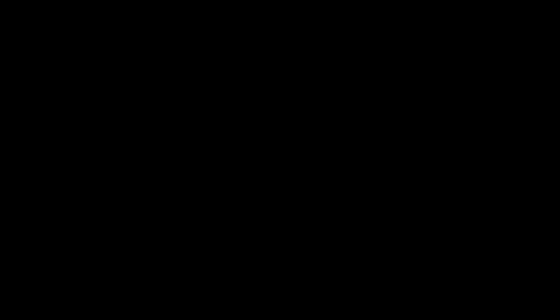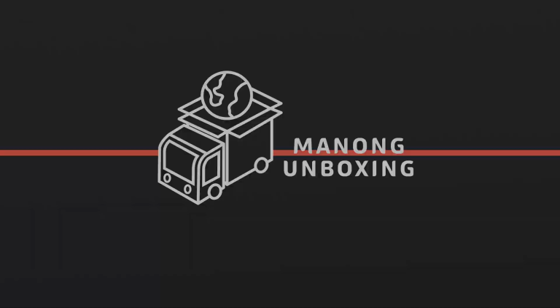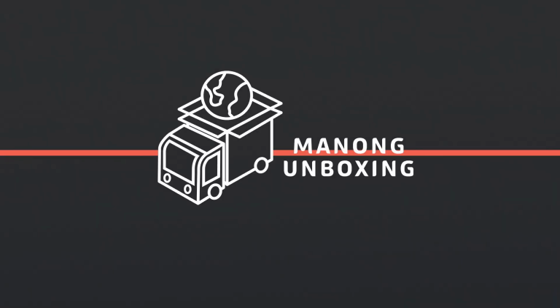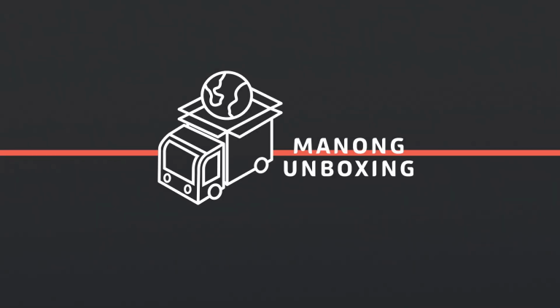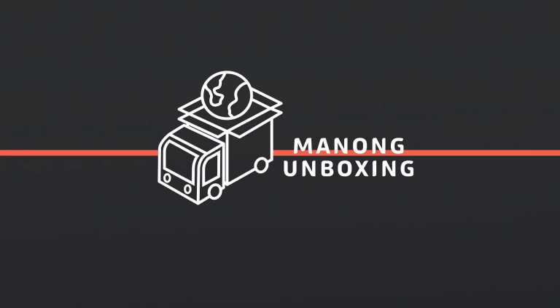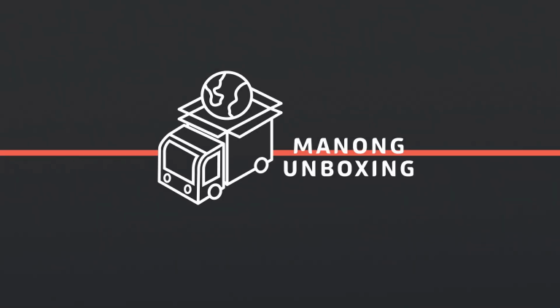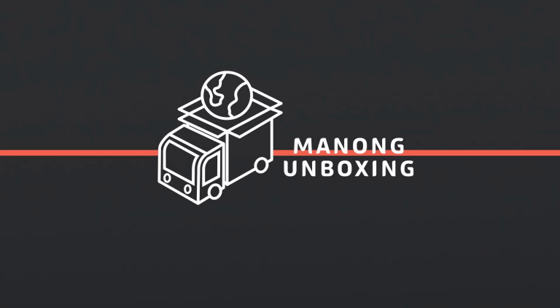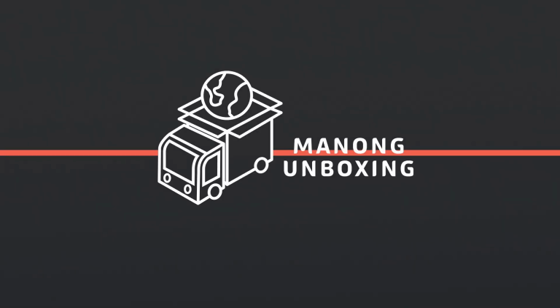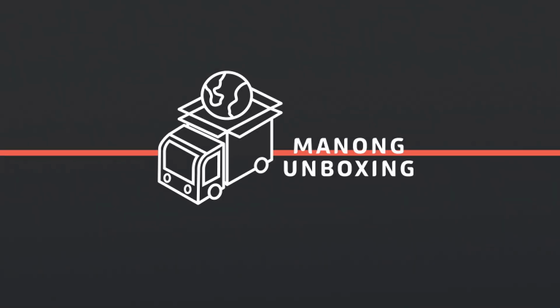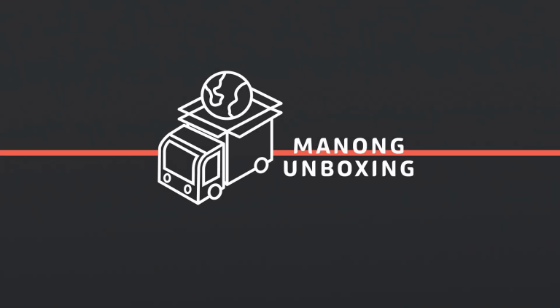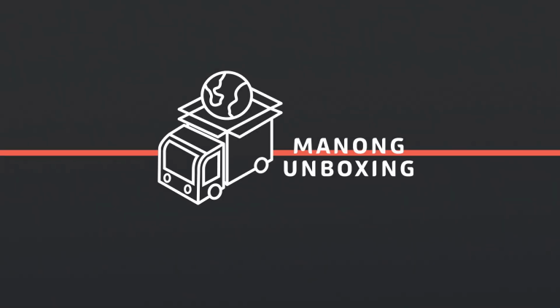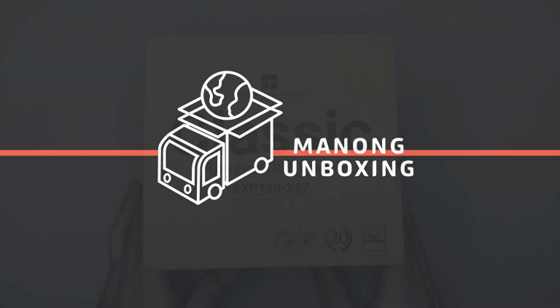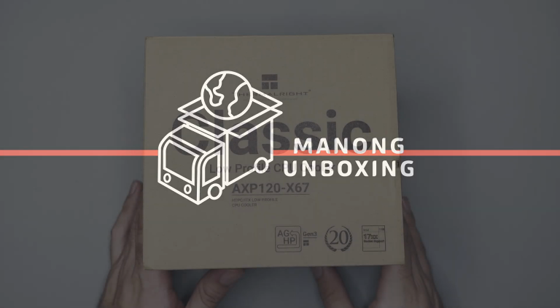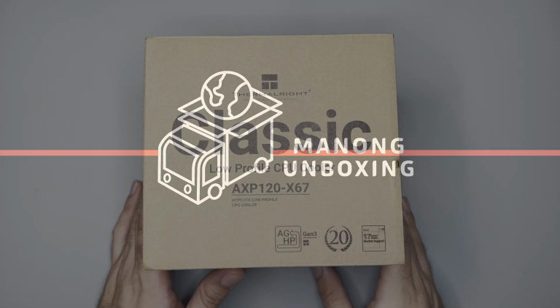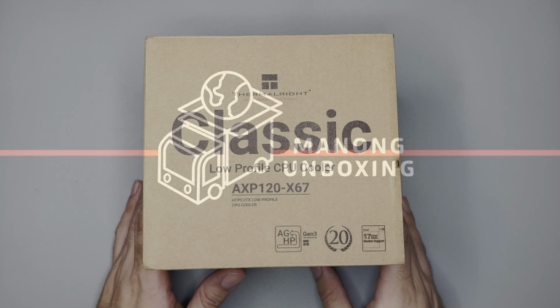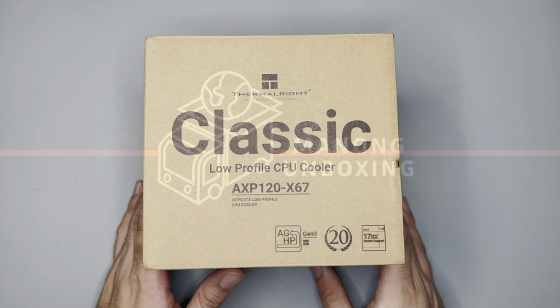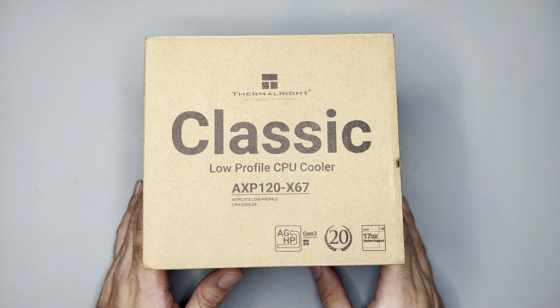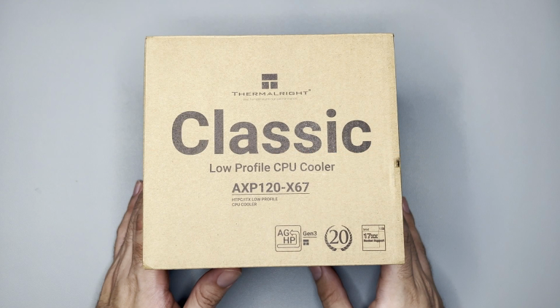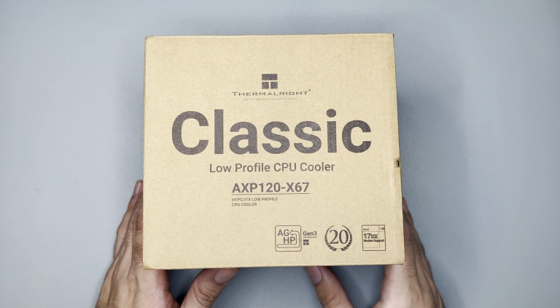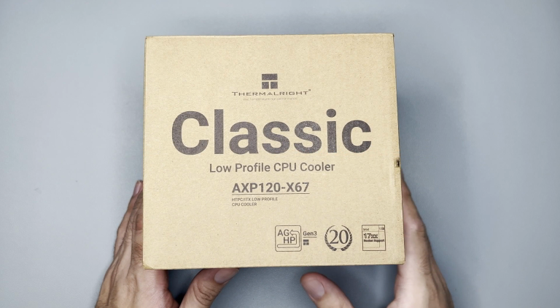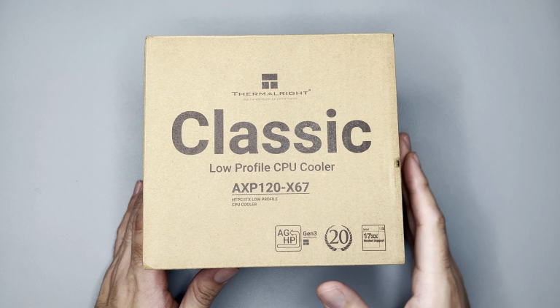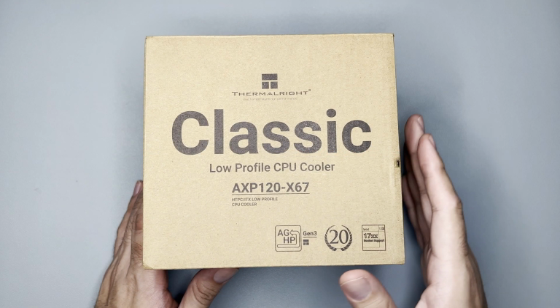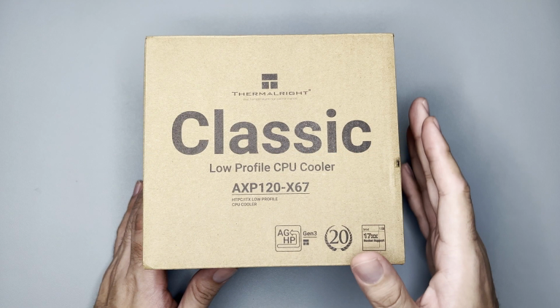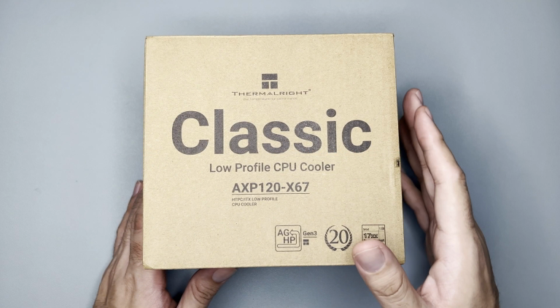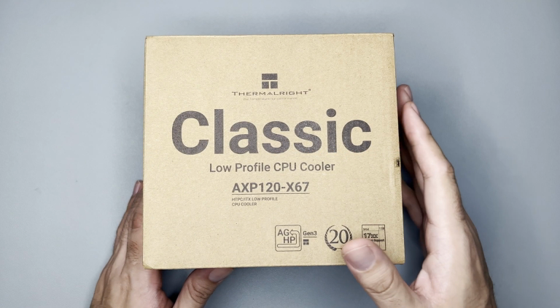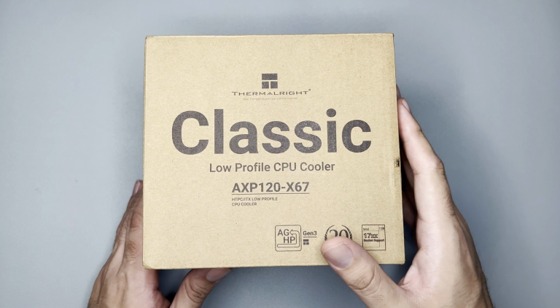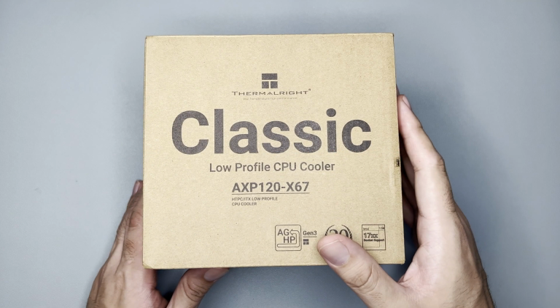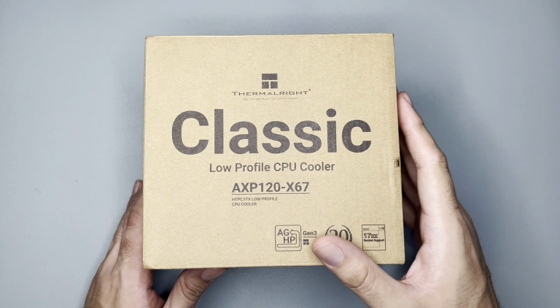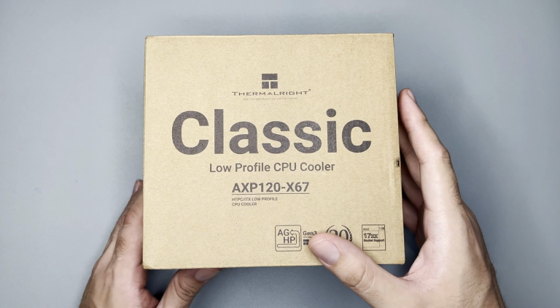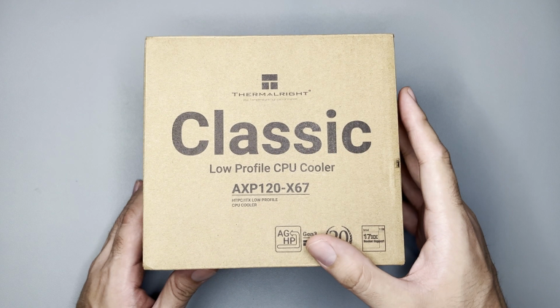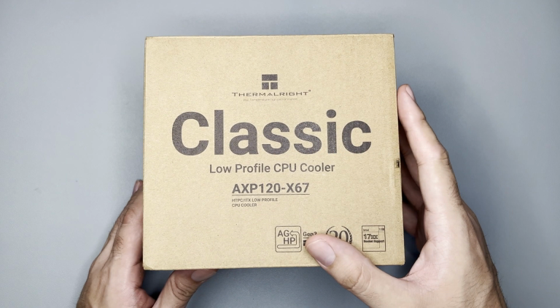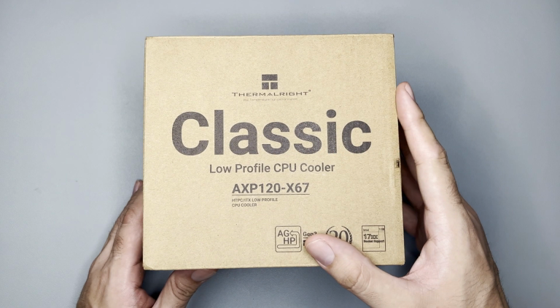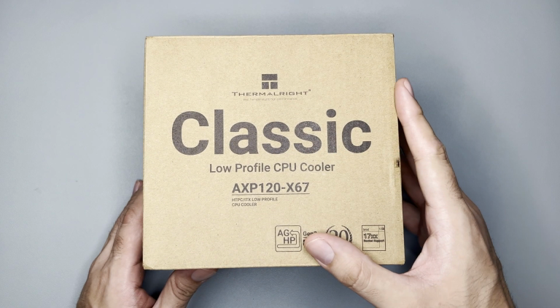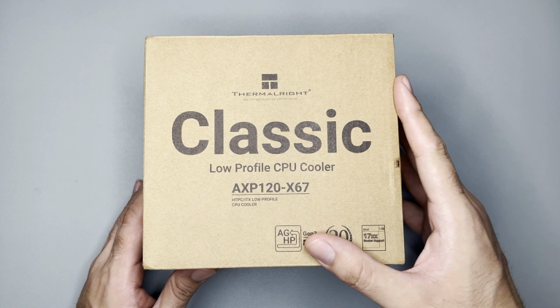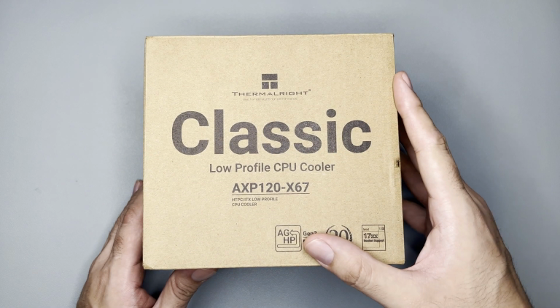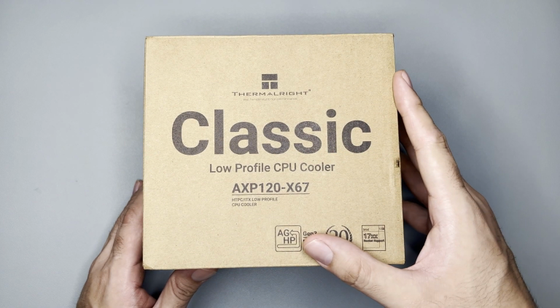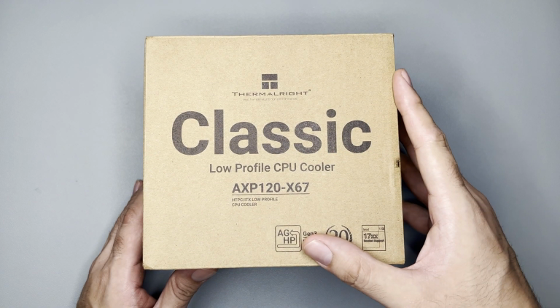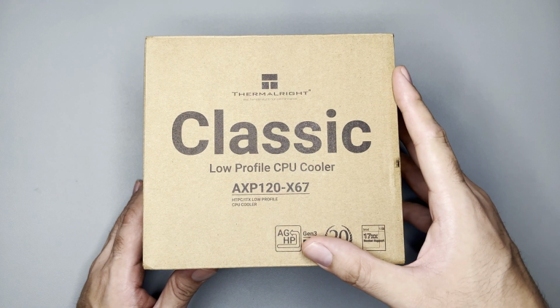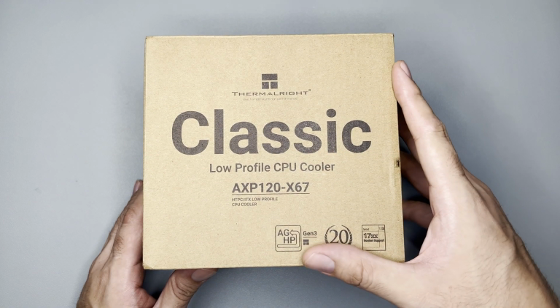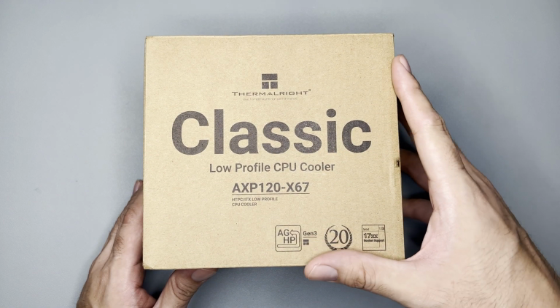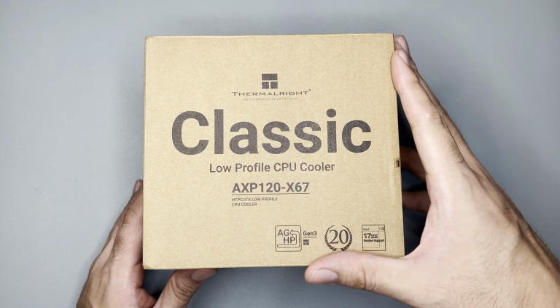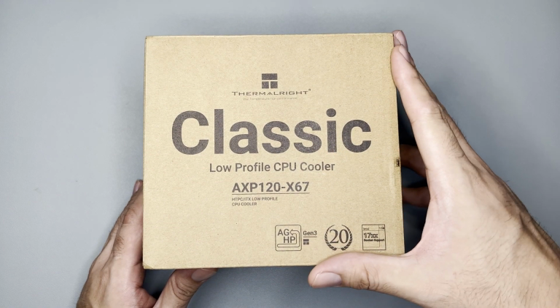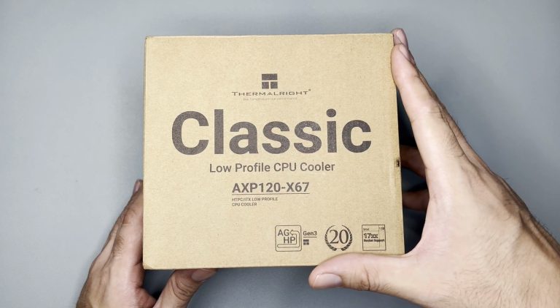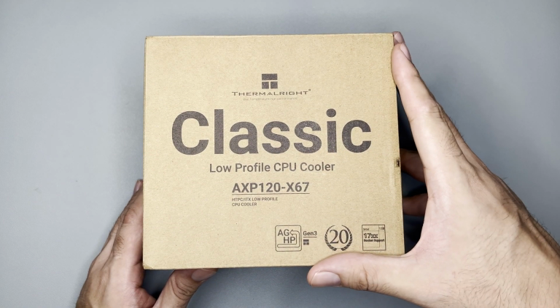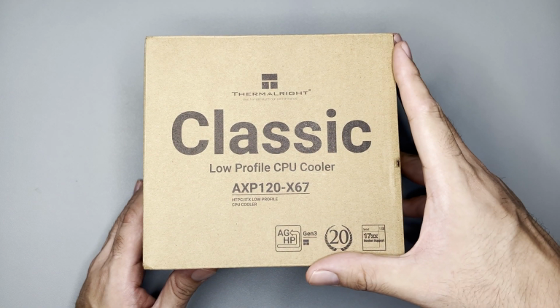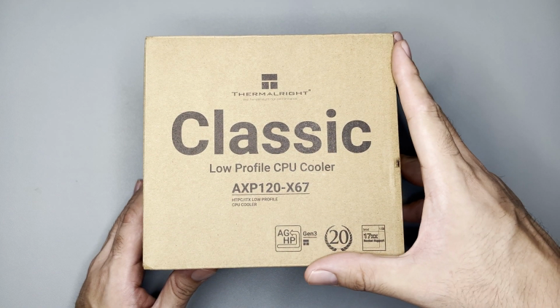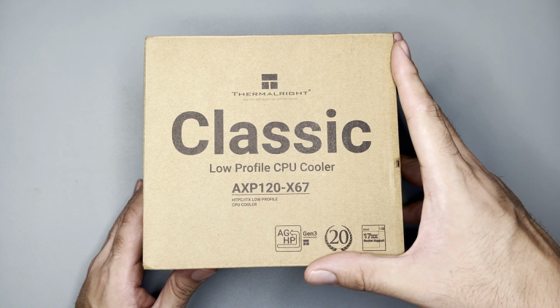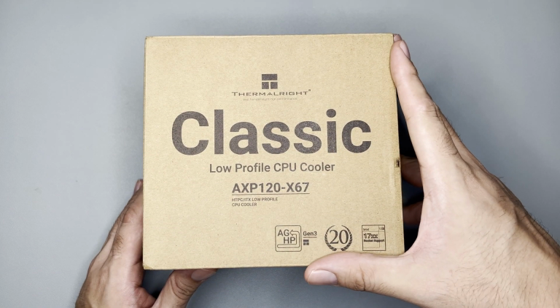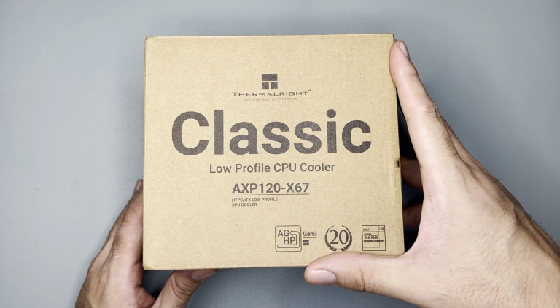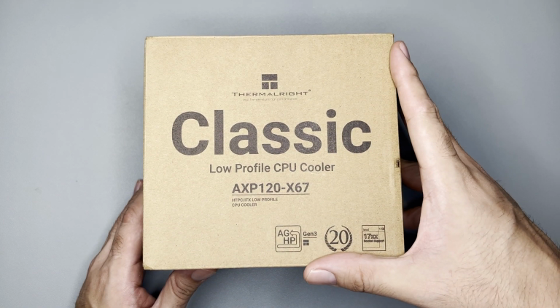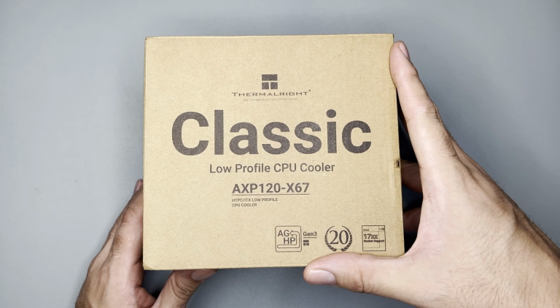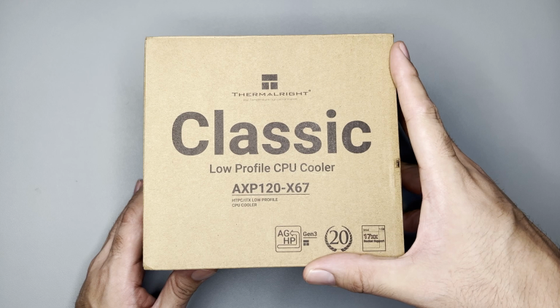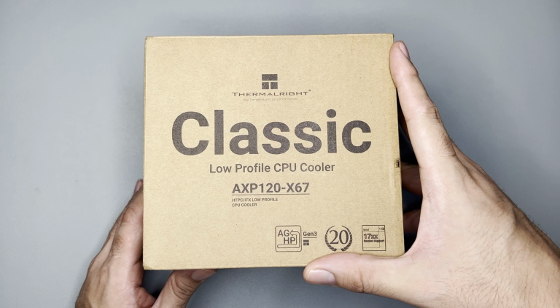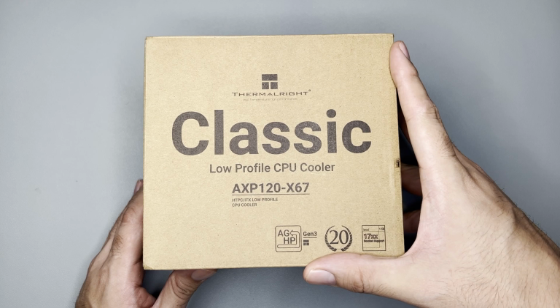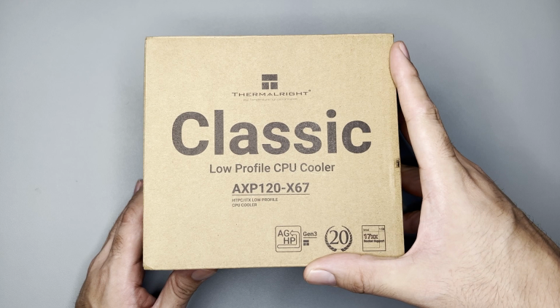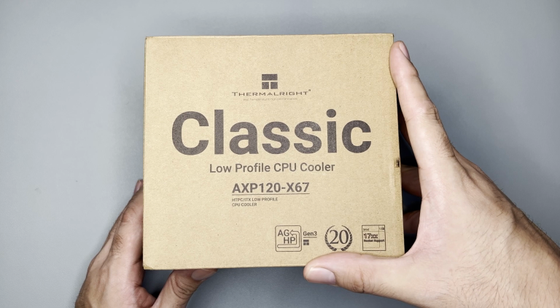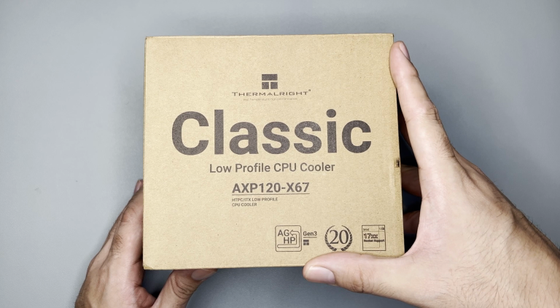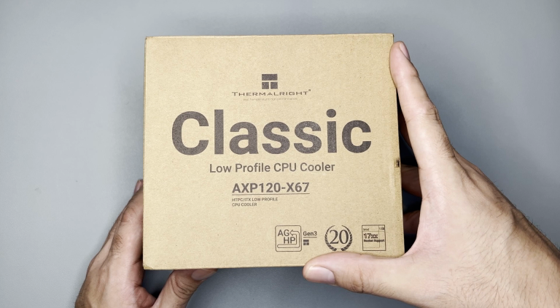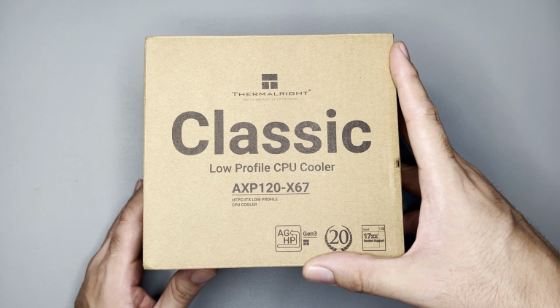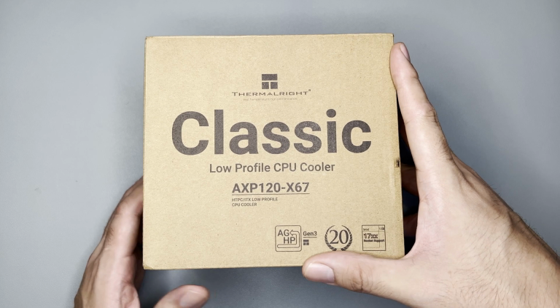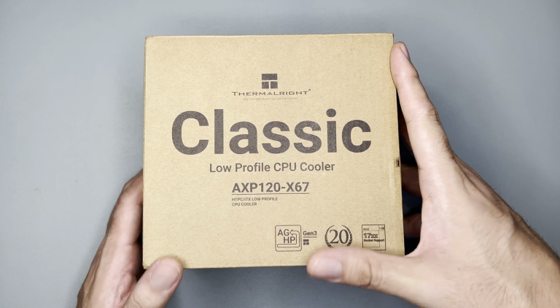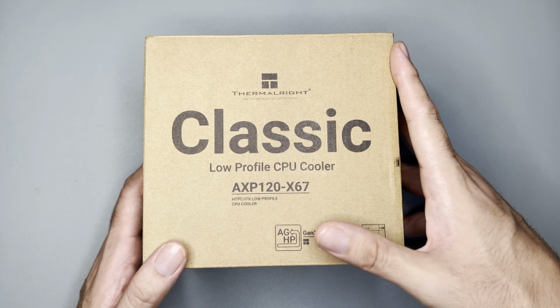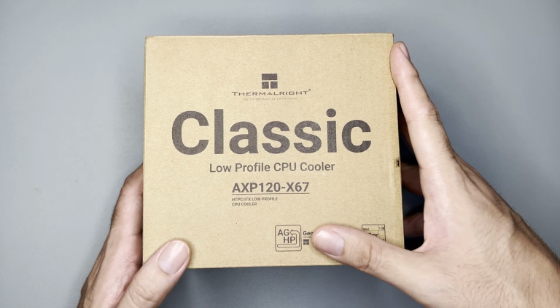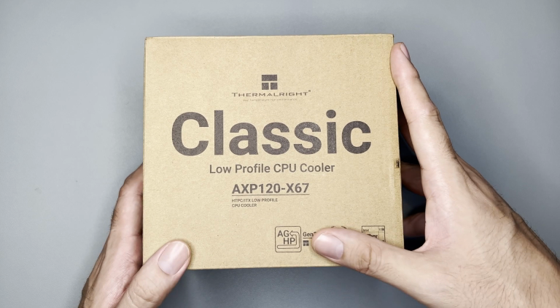Hi and welcome to the channel. Today we will unbox, mount, and test this Thermalright AXP120-X67.